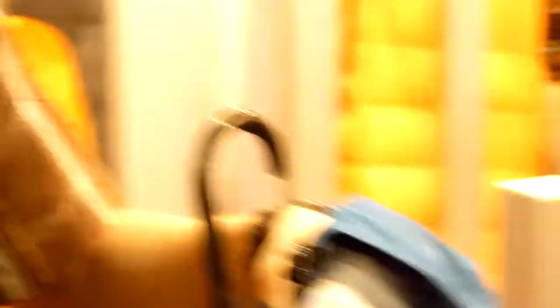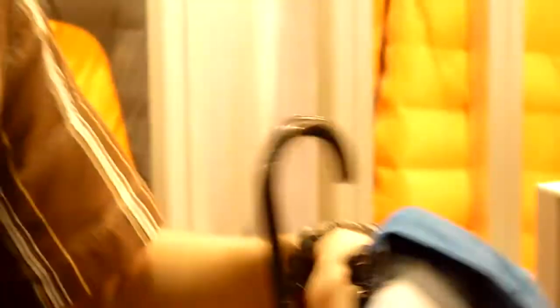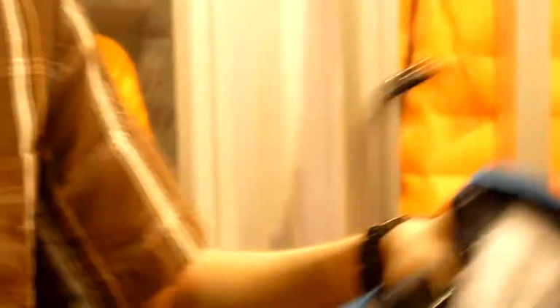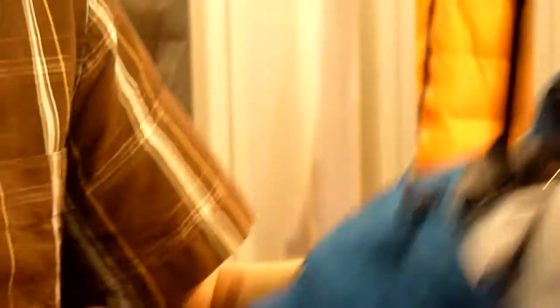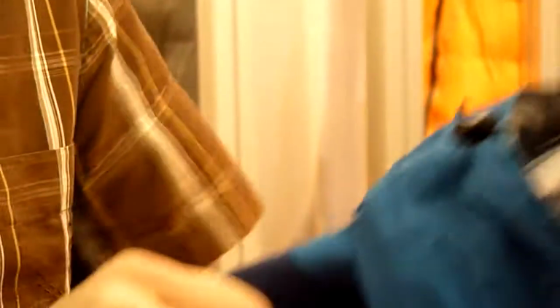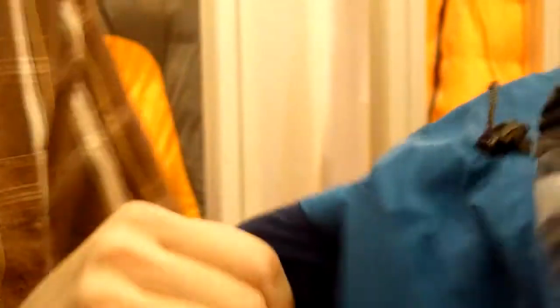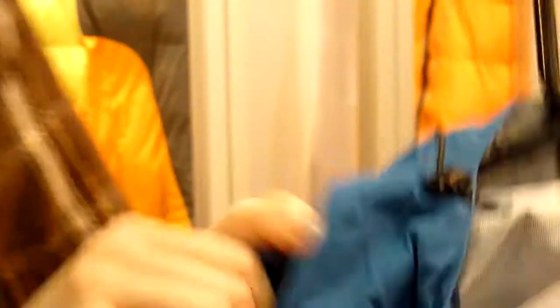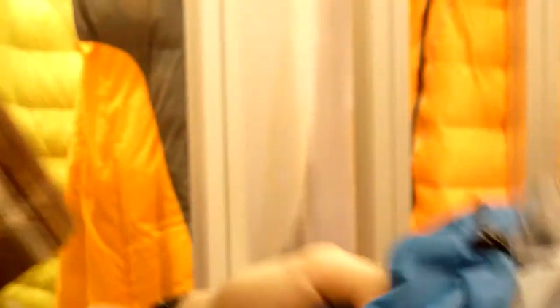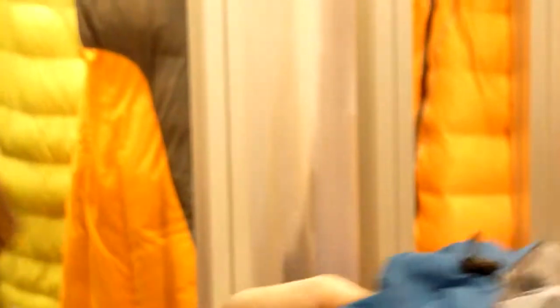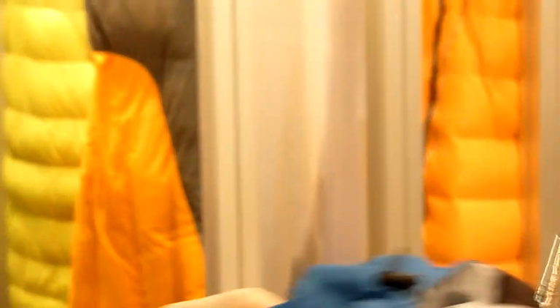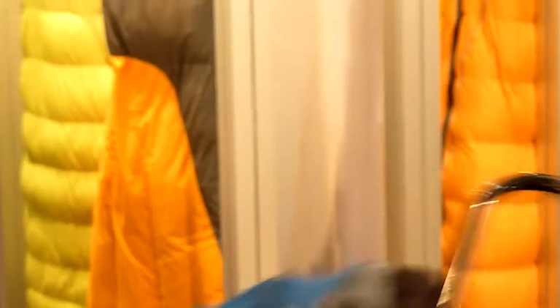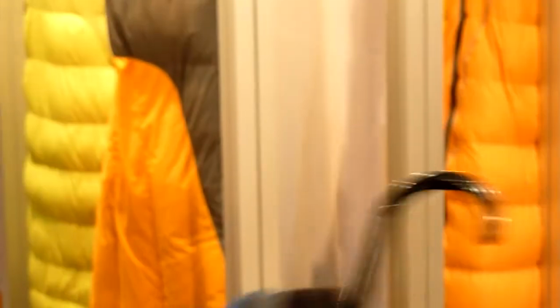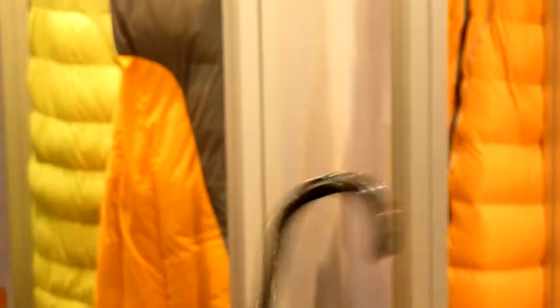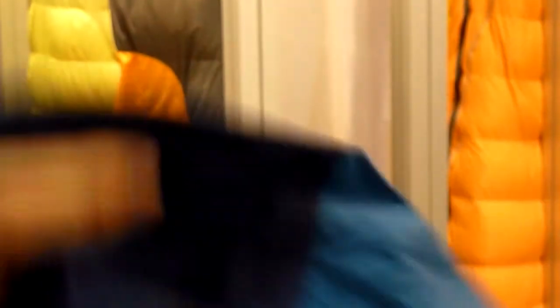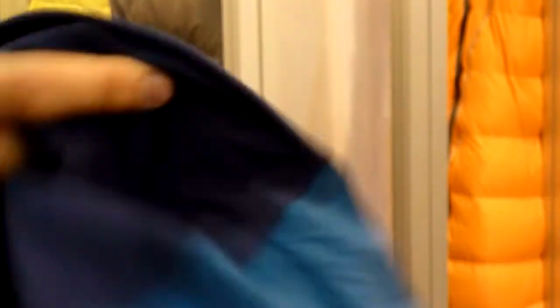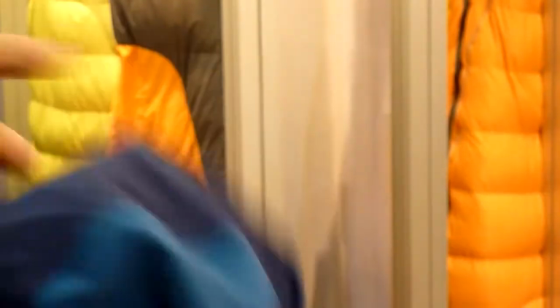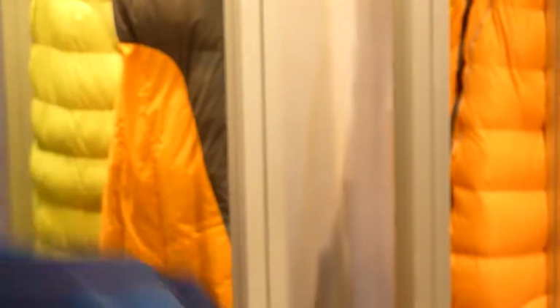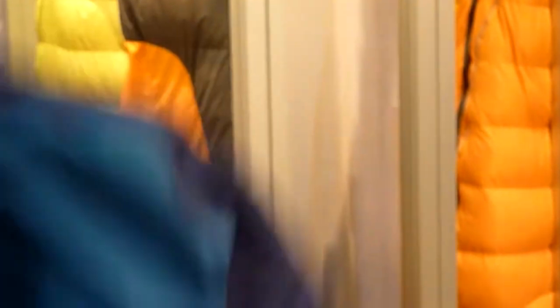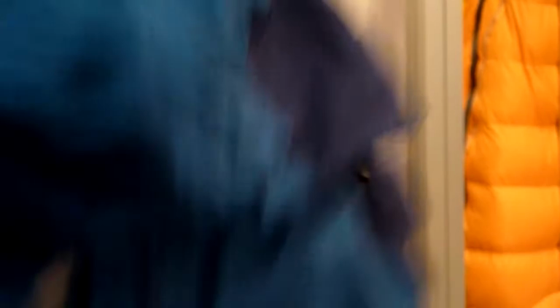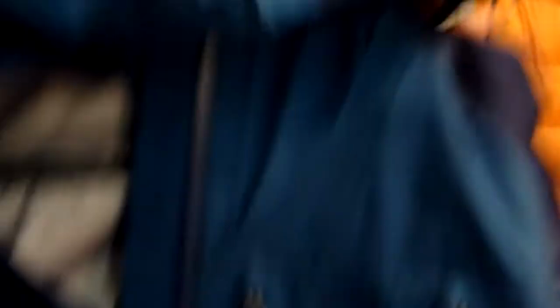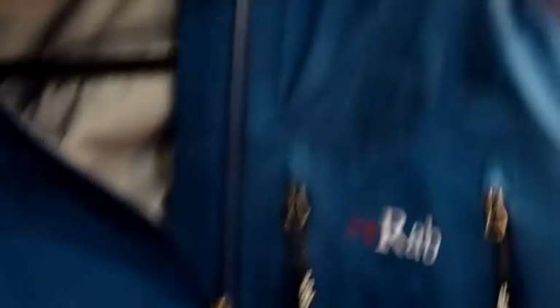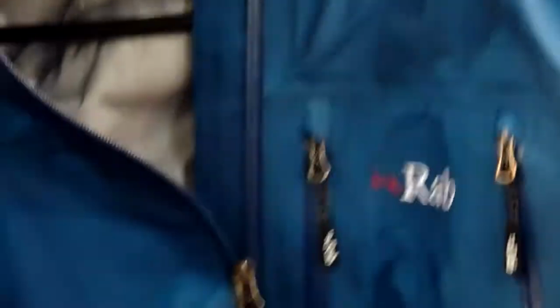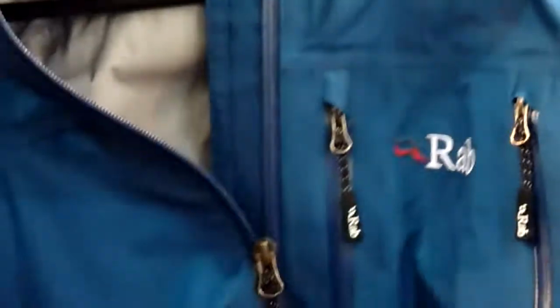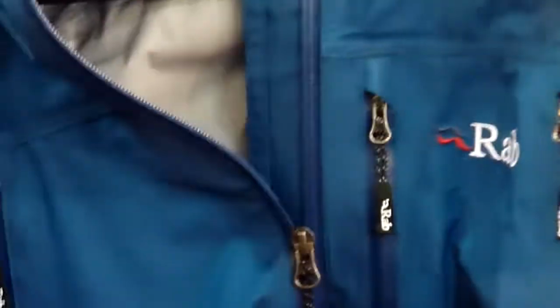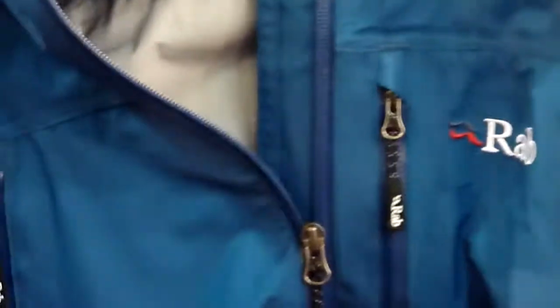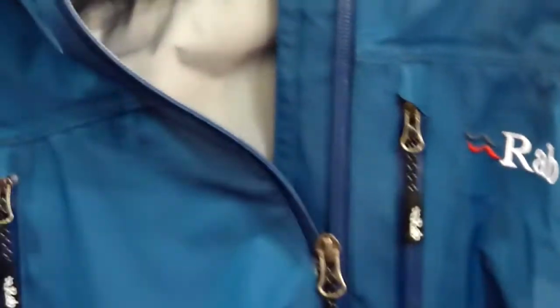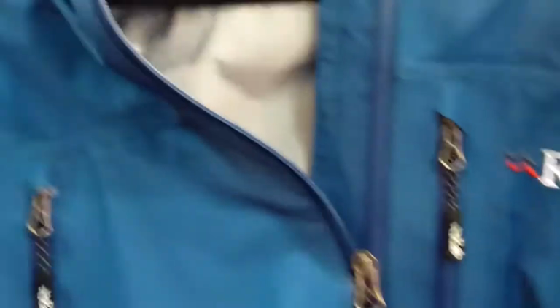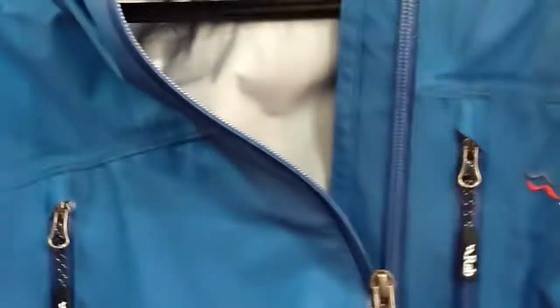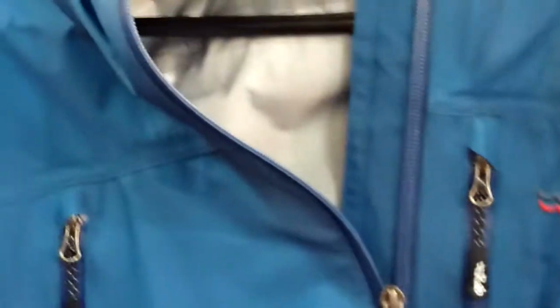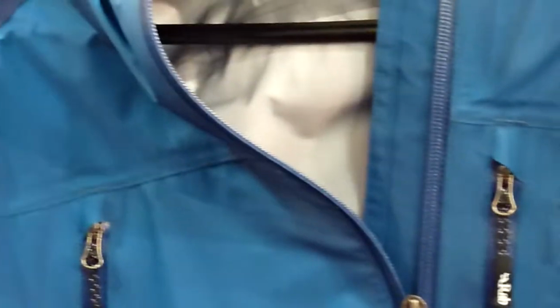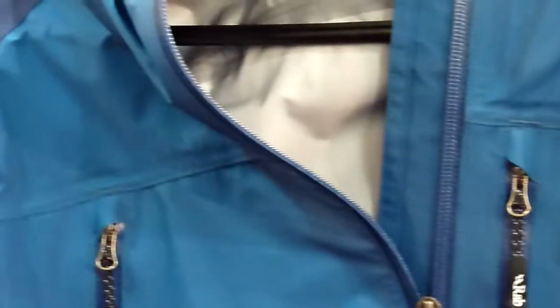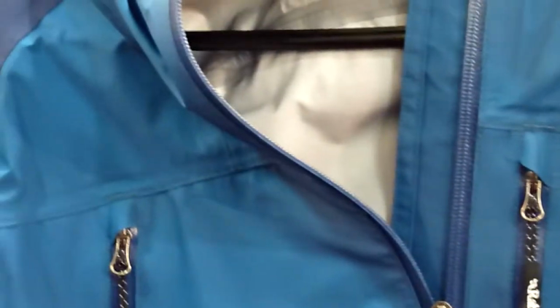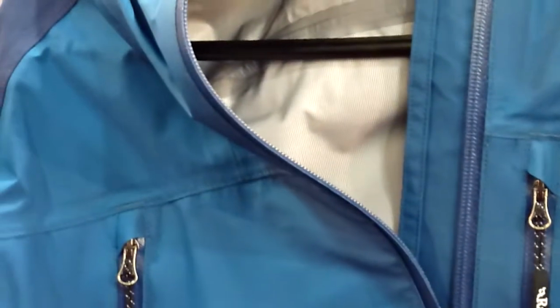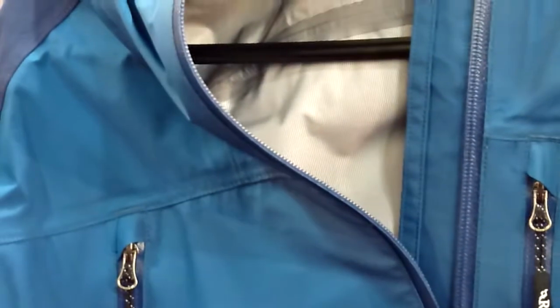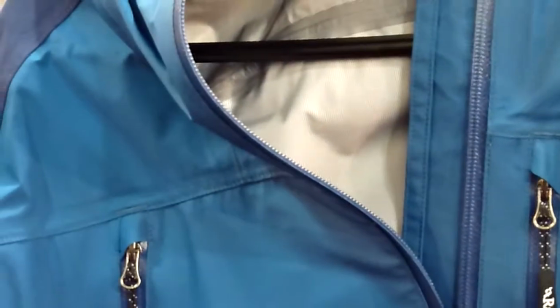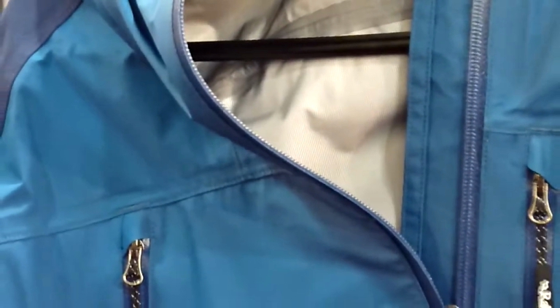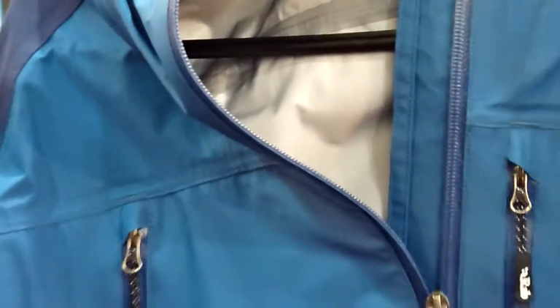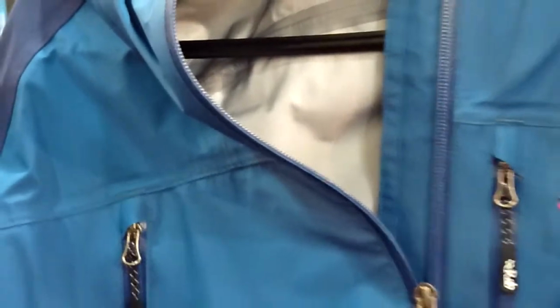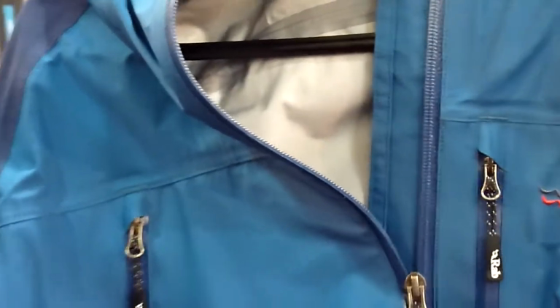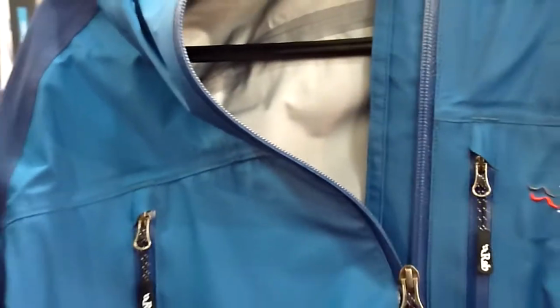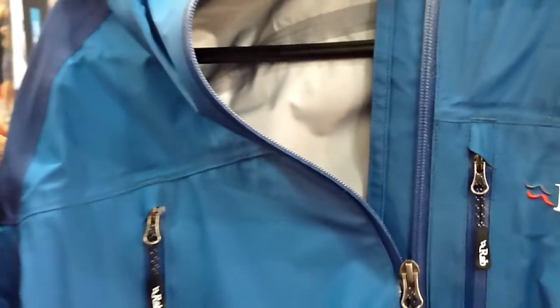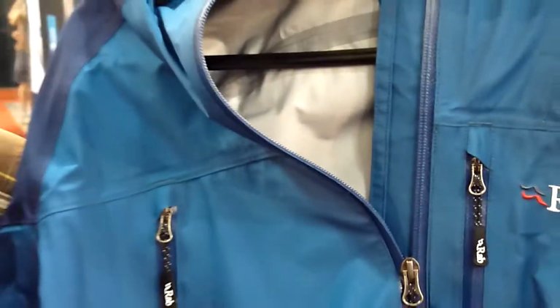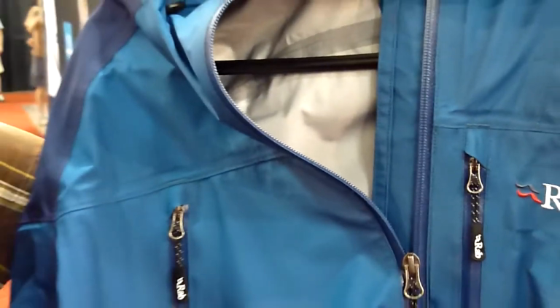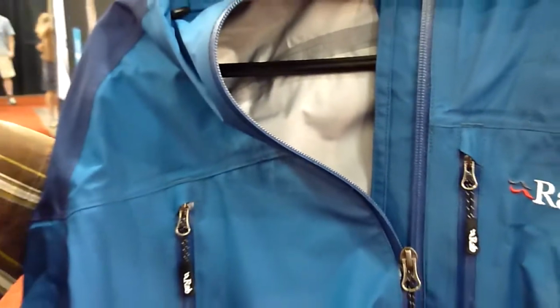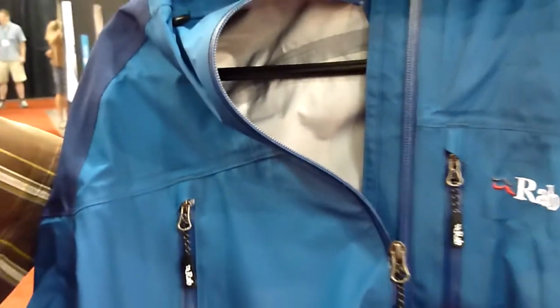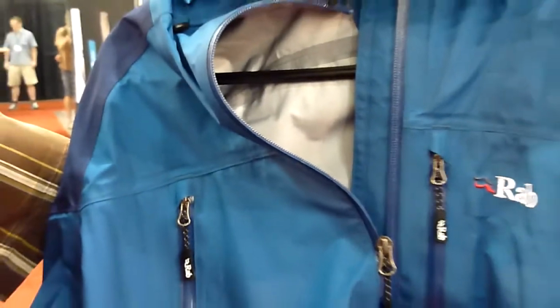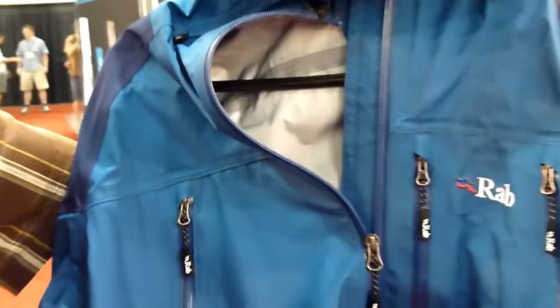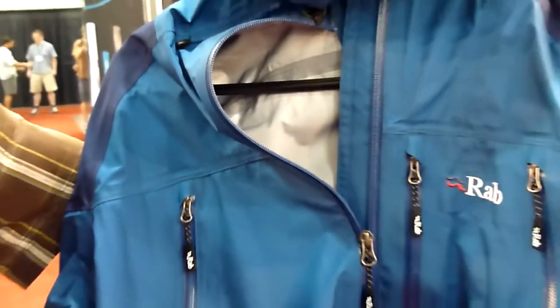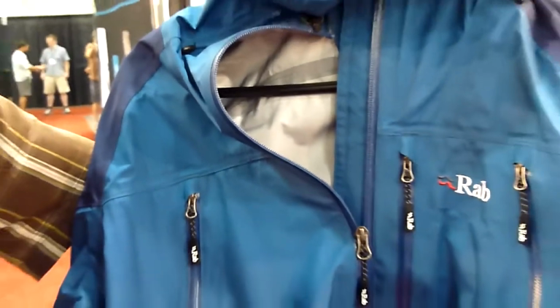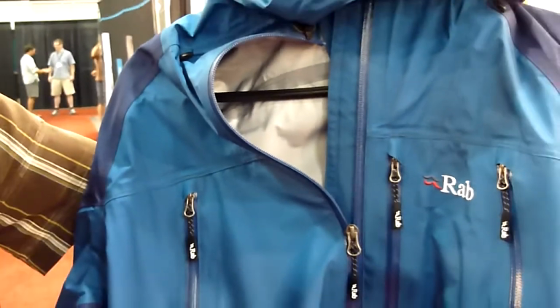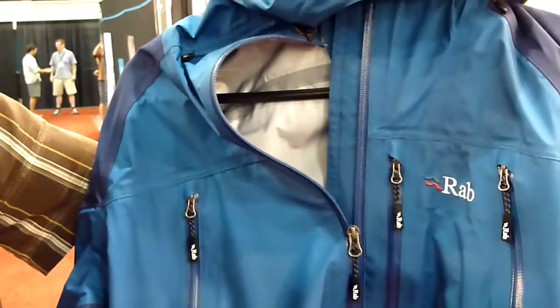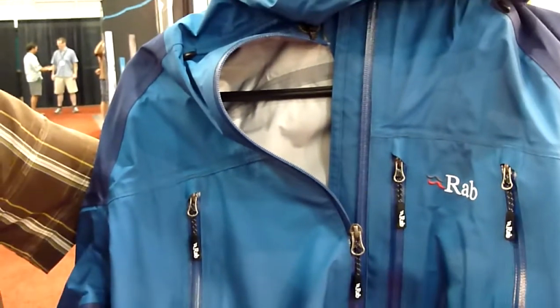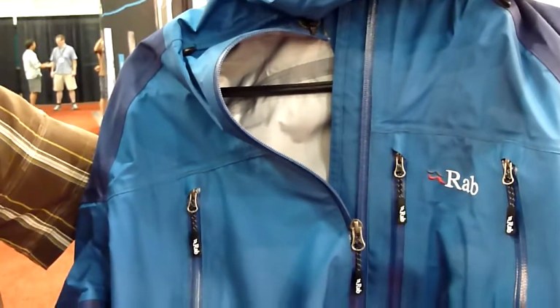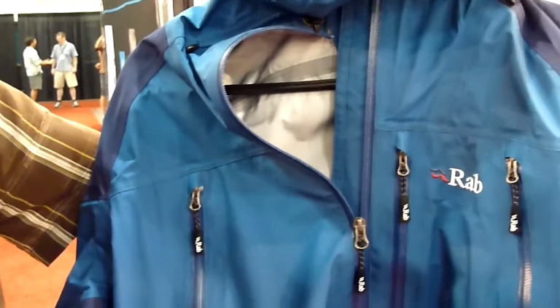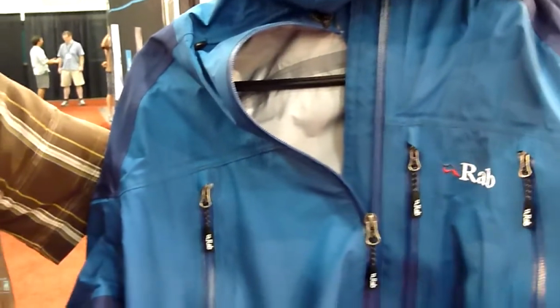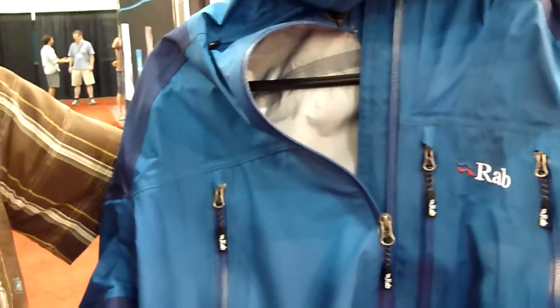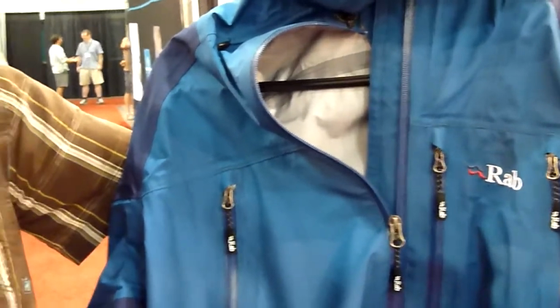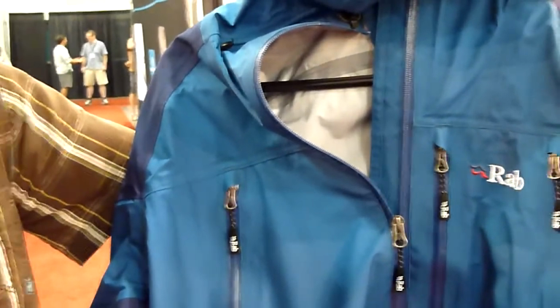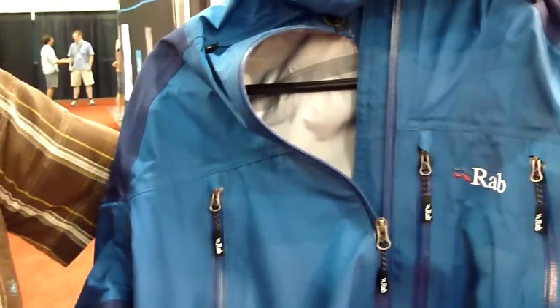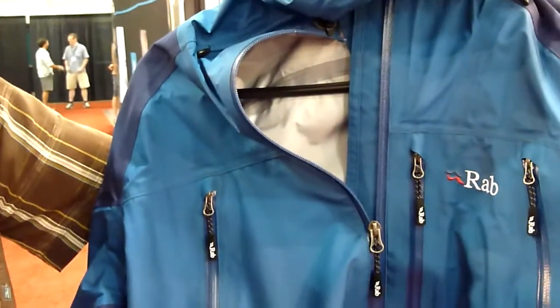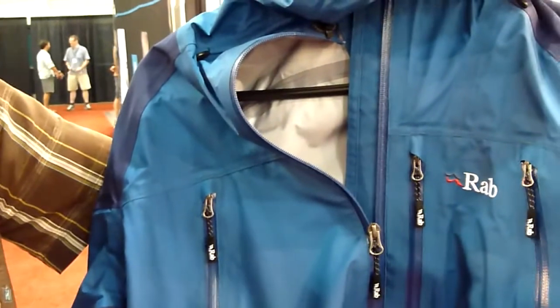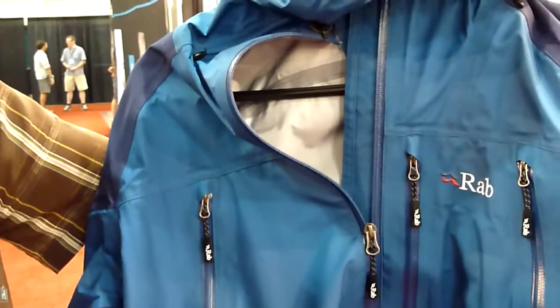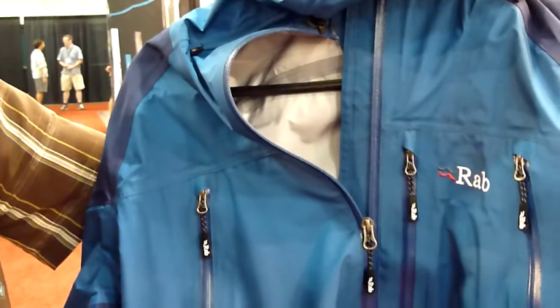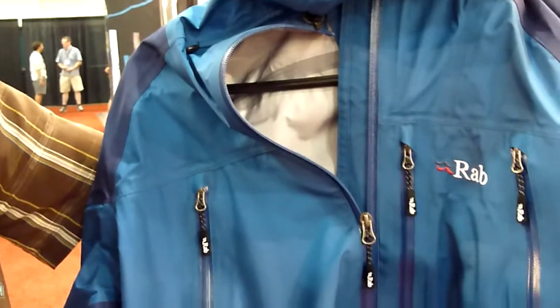Retail price for this jacket is $440. GoBlog's been testing that one out for the last year, and we give it a thumbs up as well.